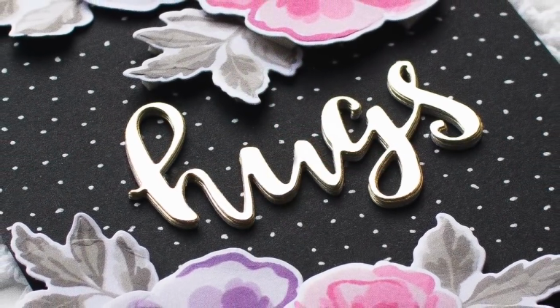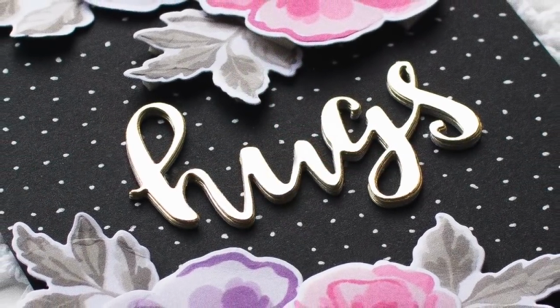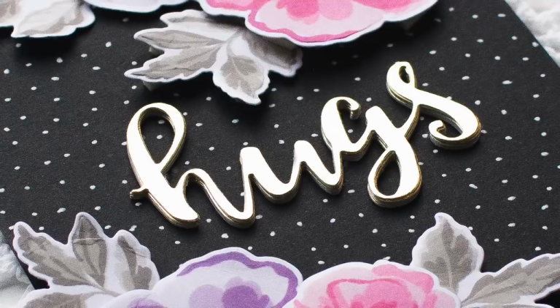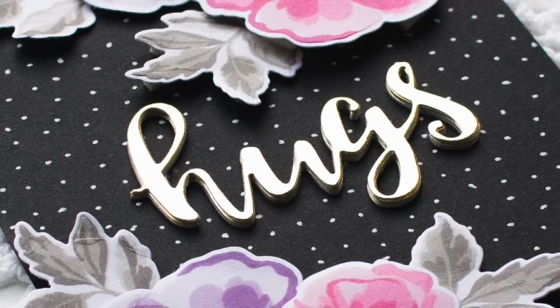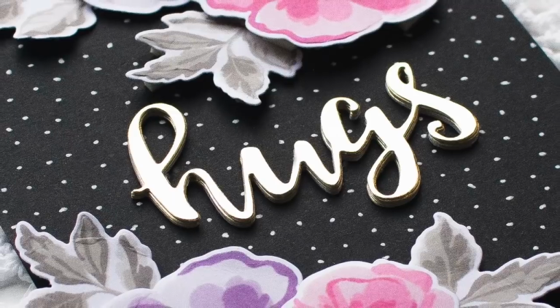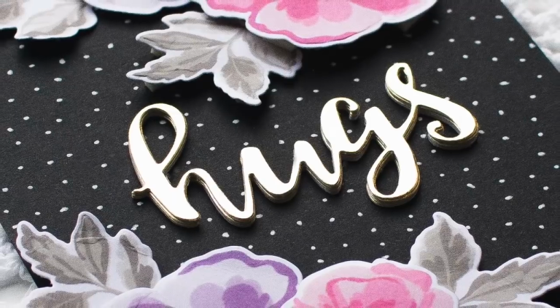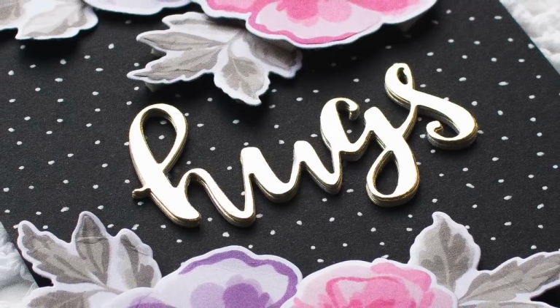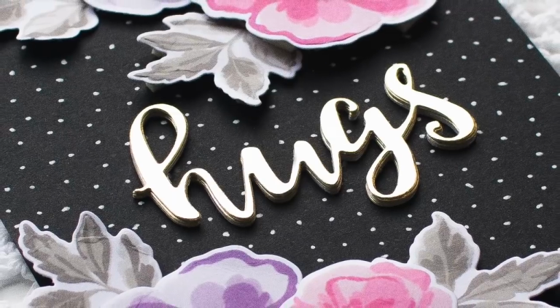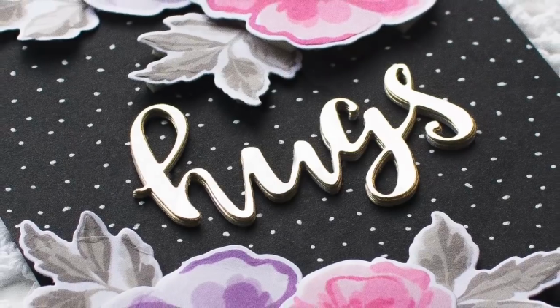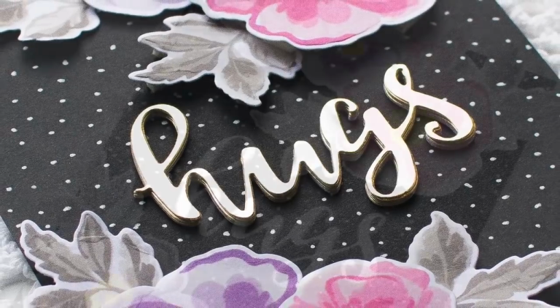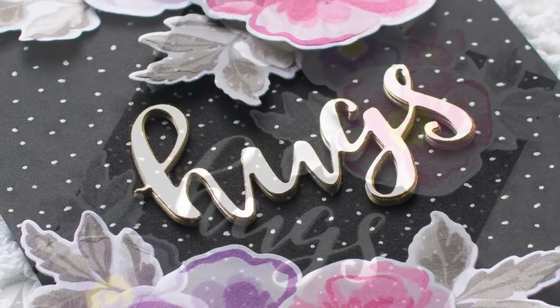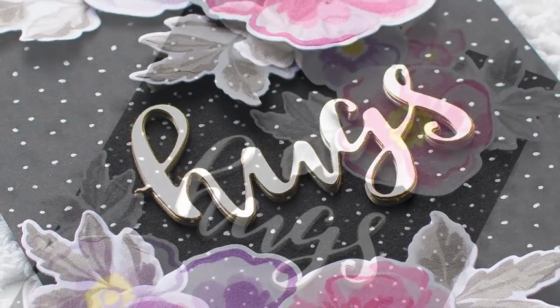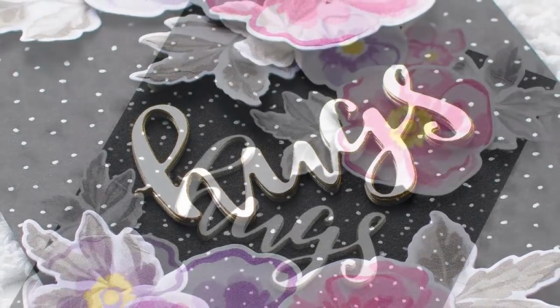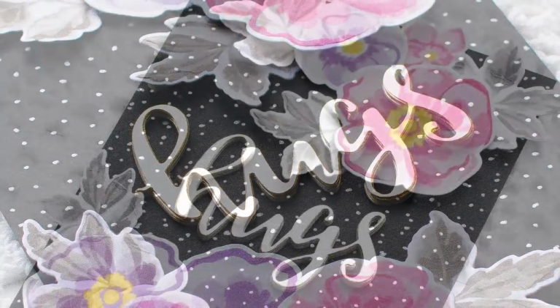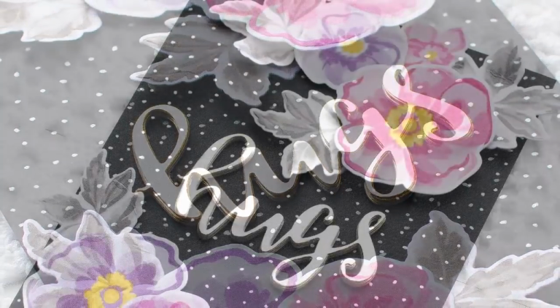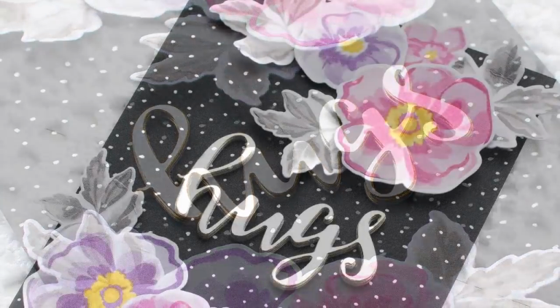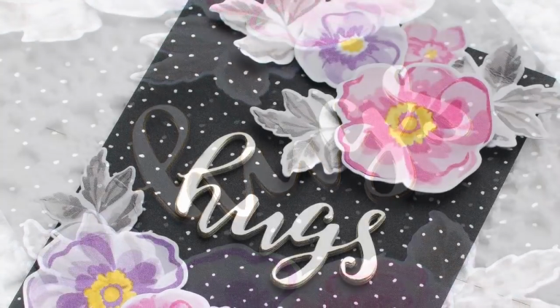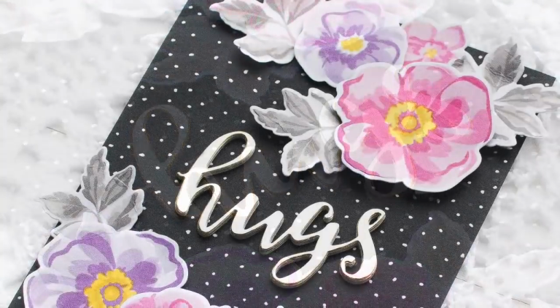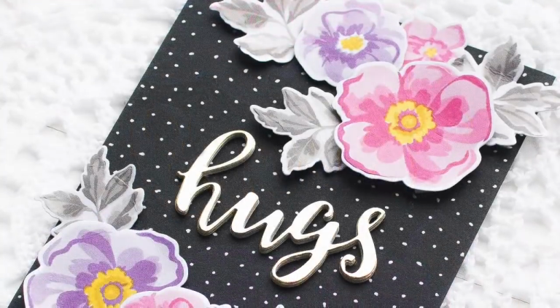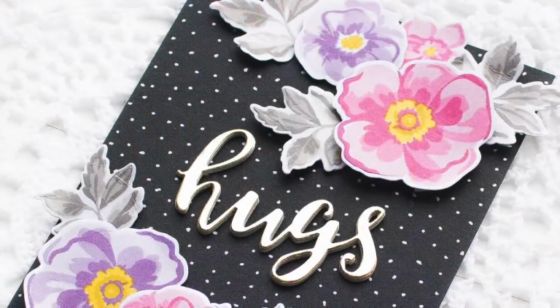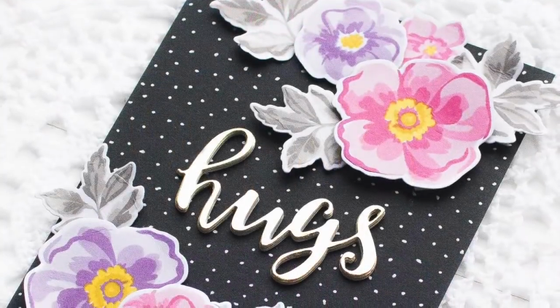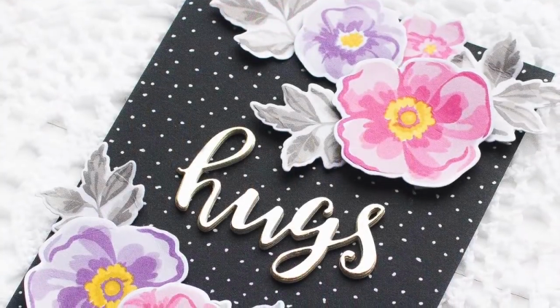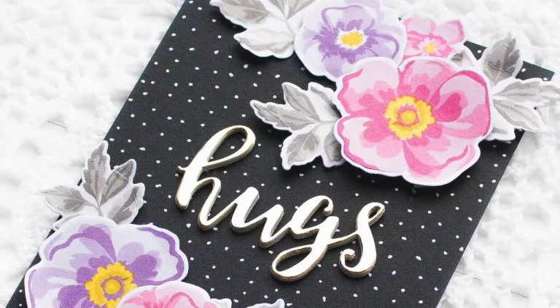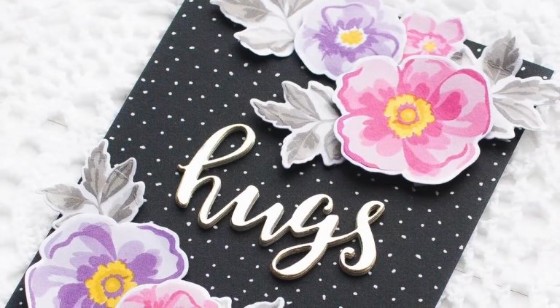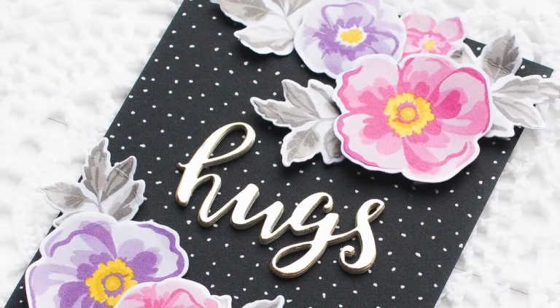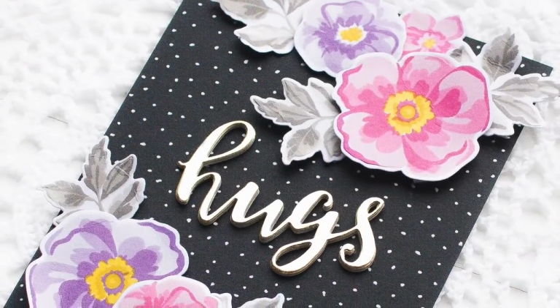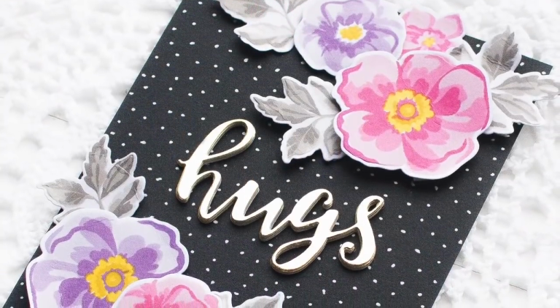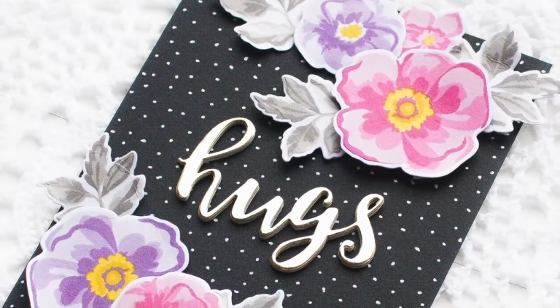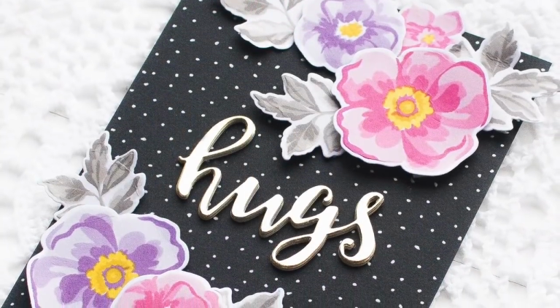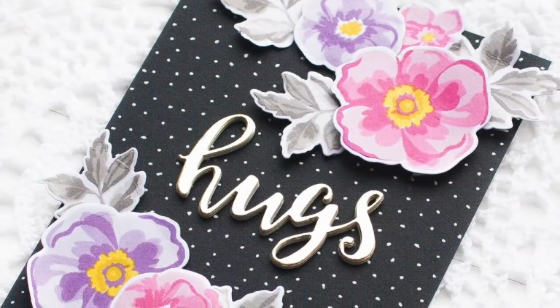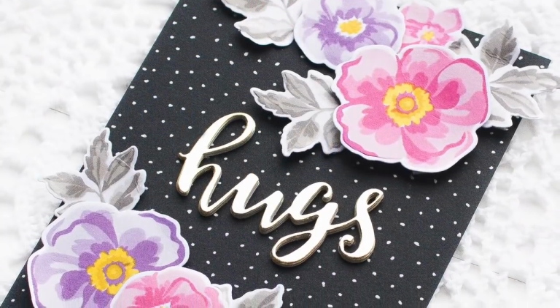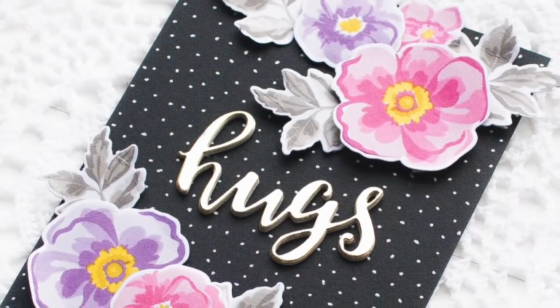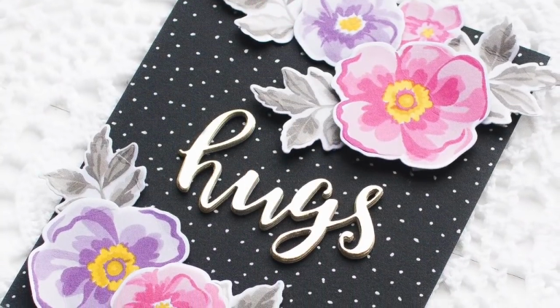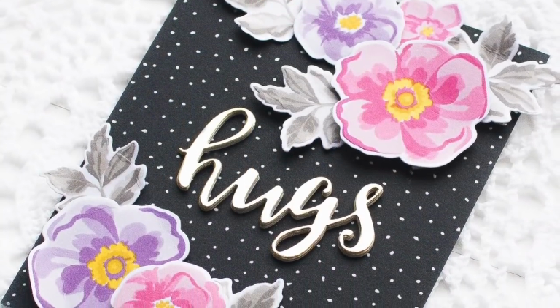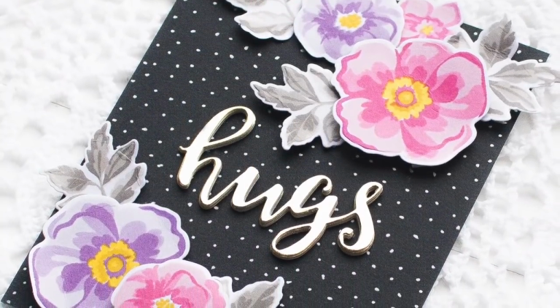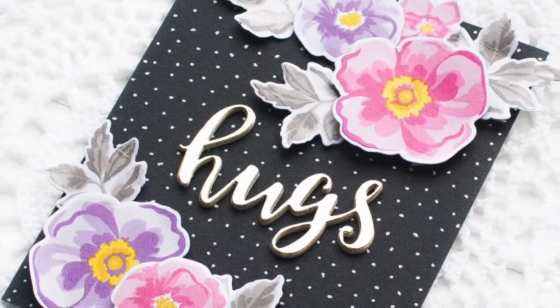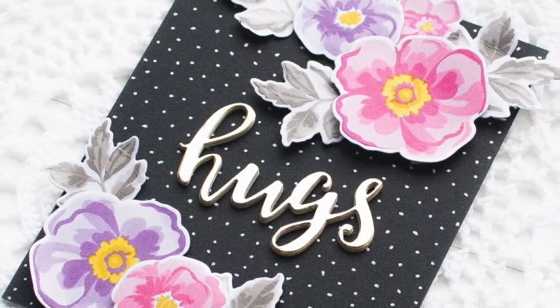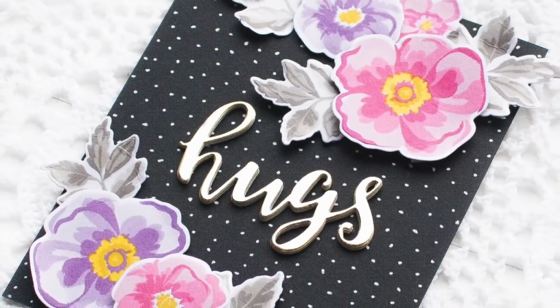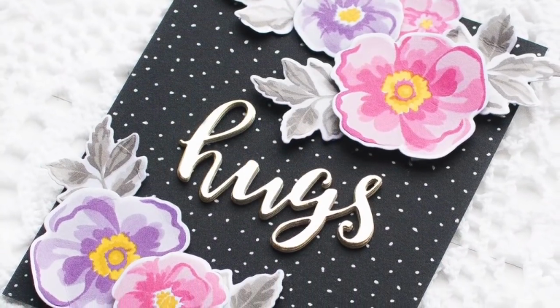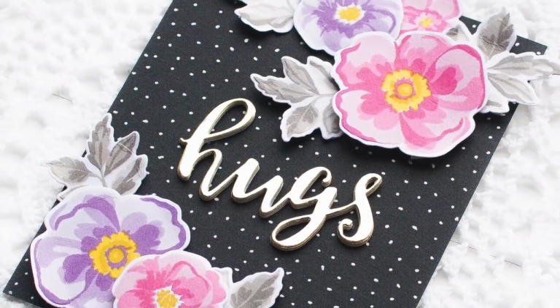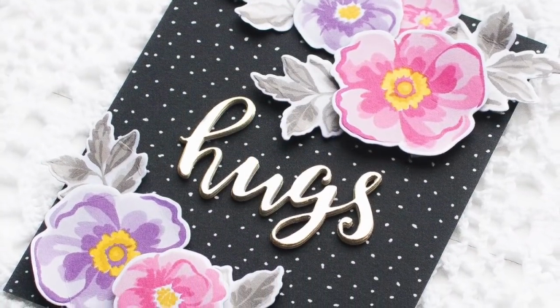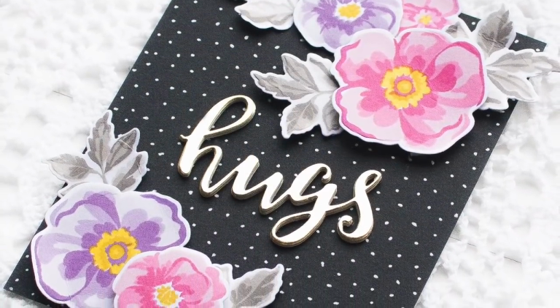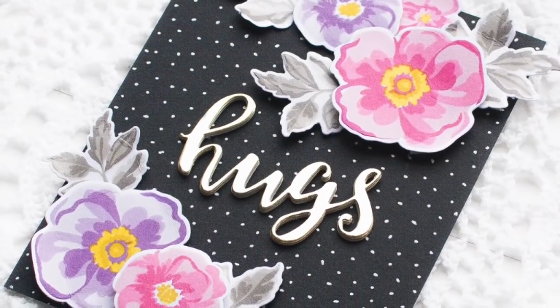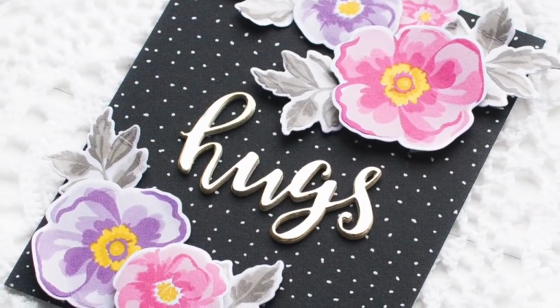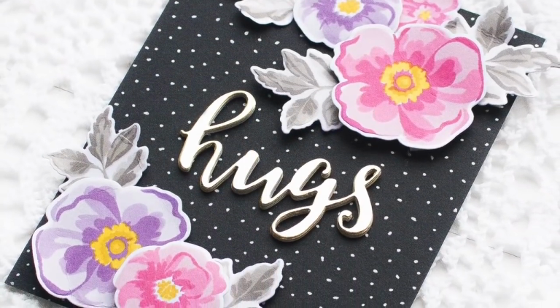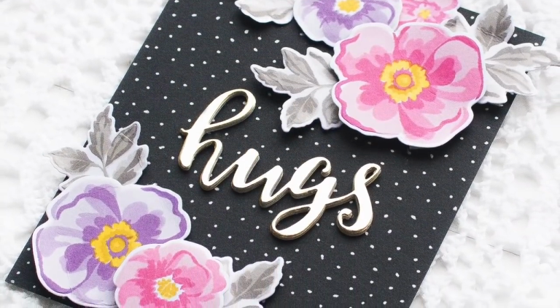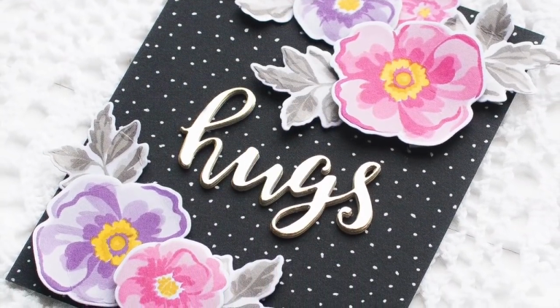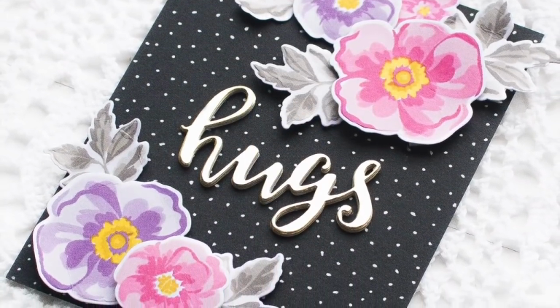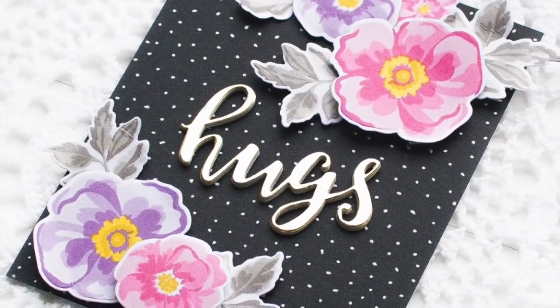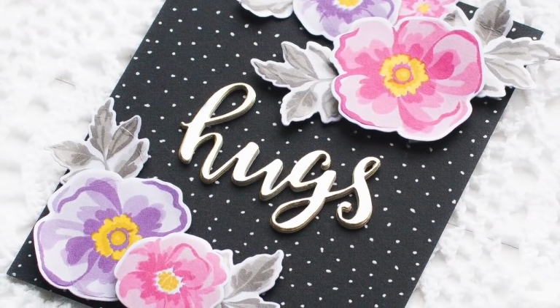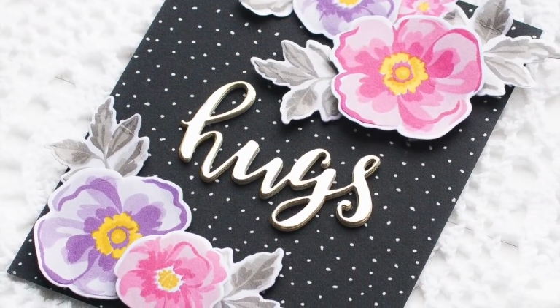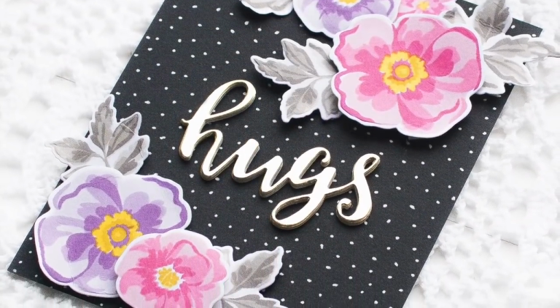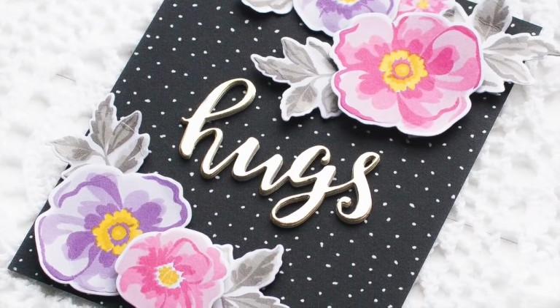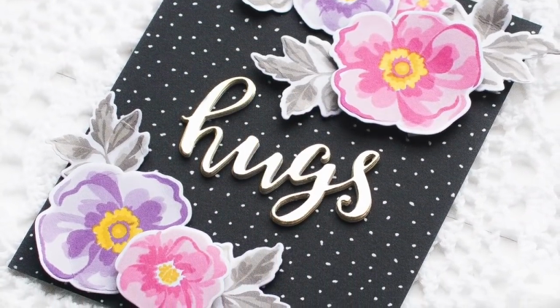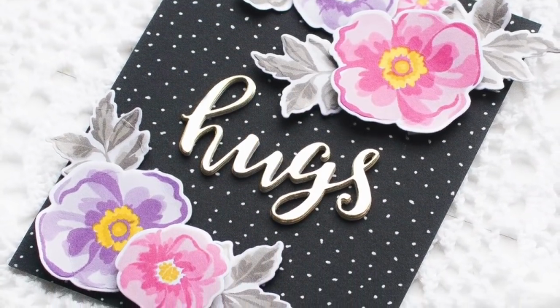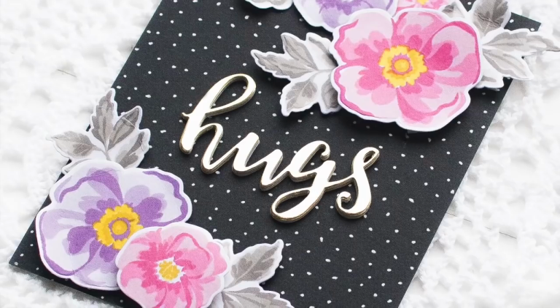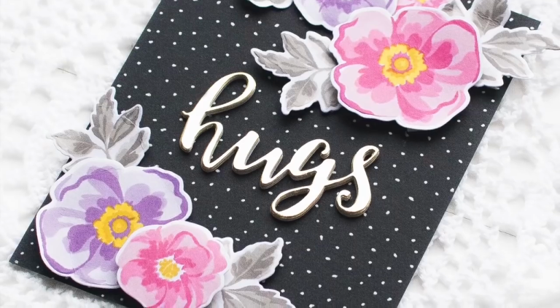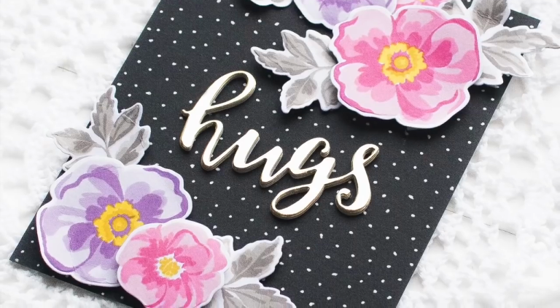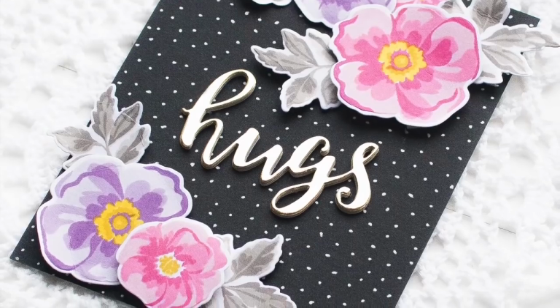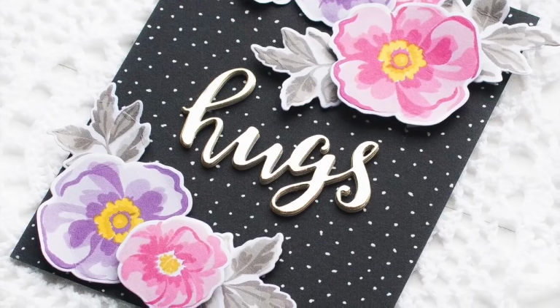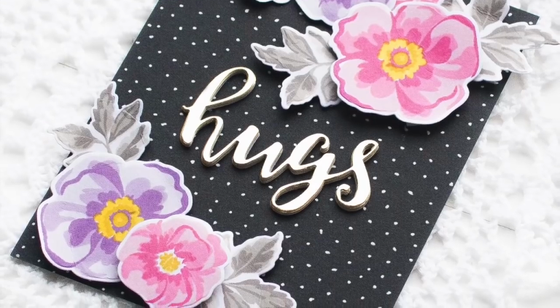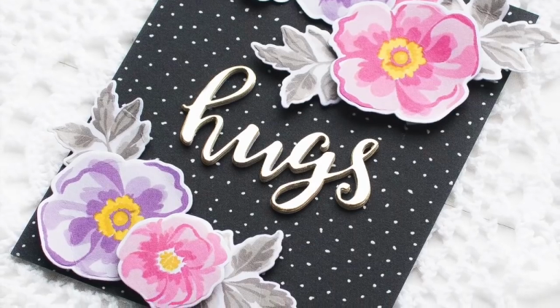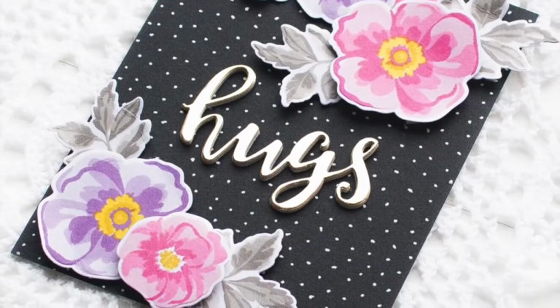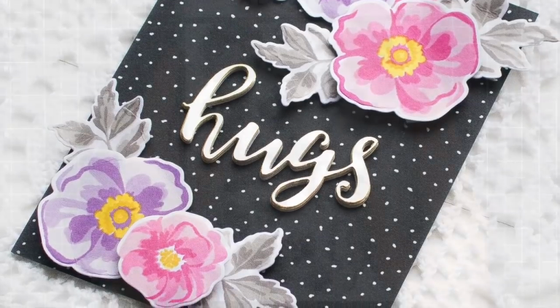Make sure to watch this video until the end so you can take a glance at my craft desk as well.